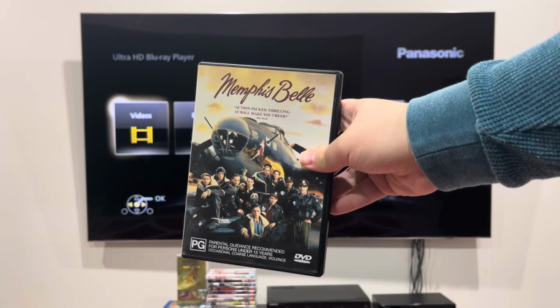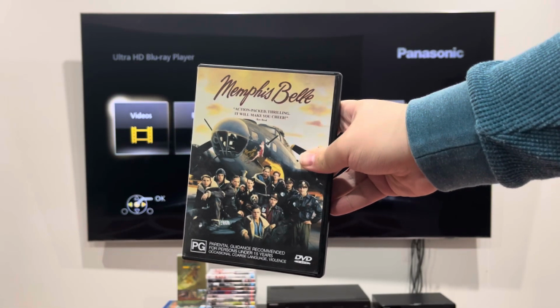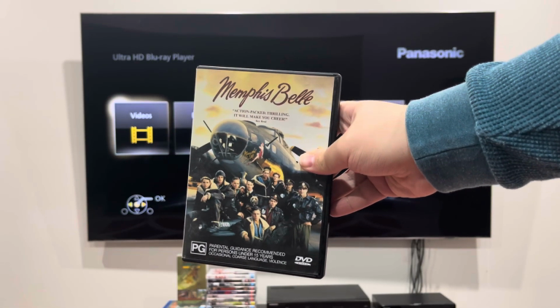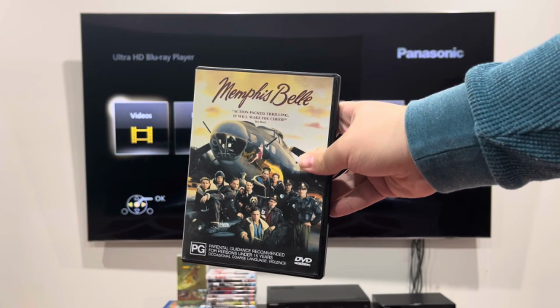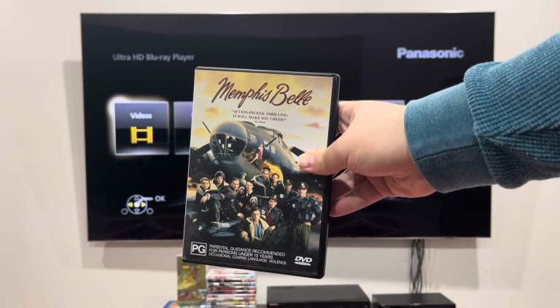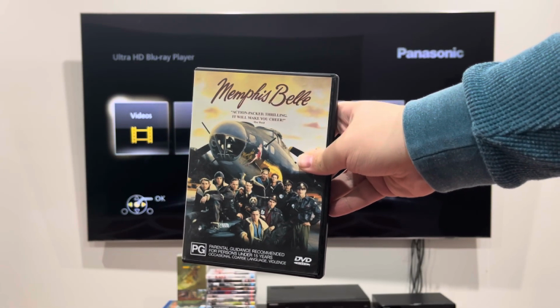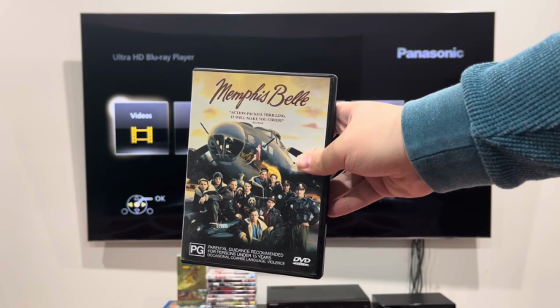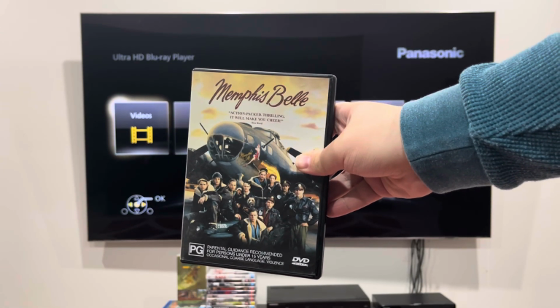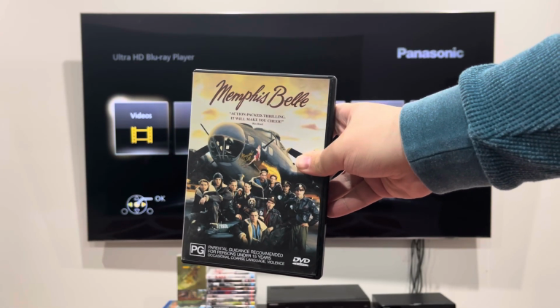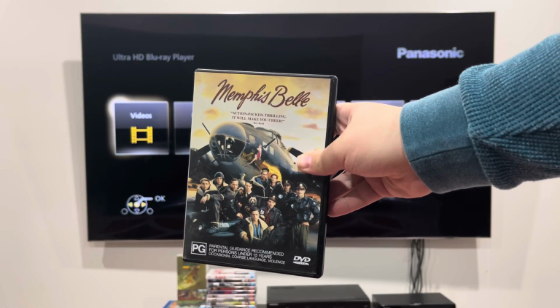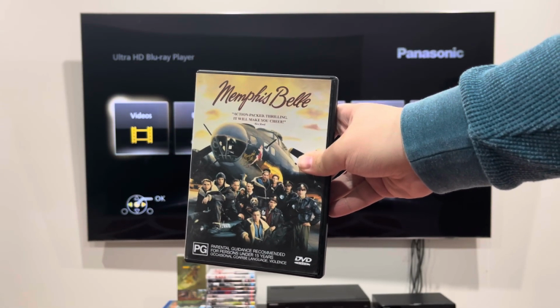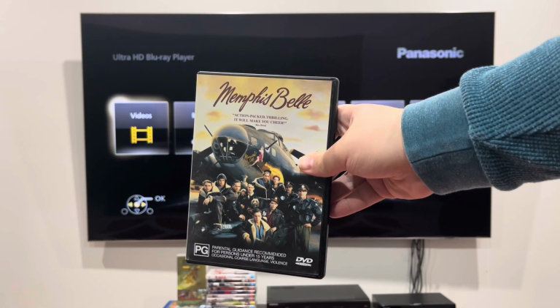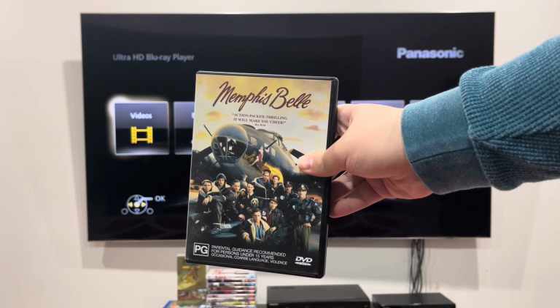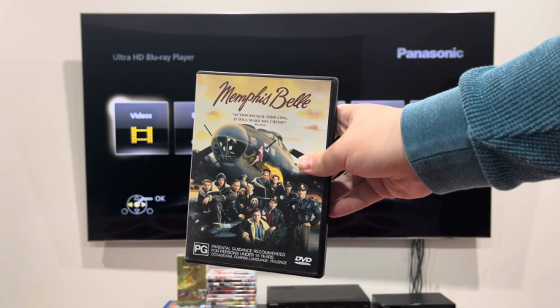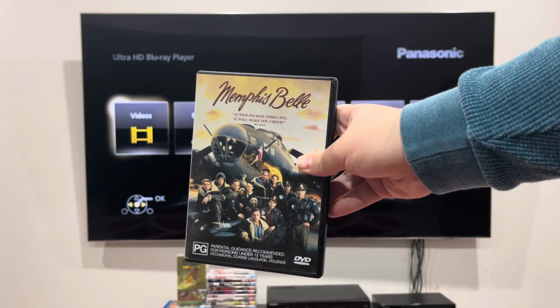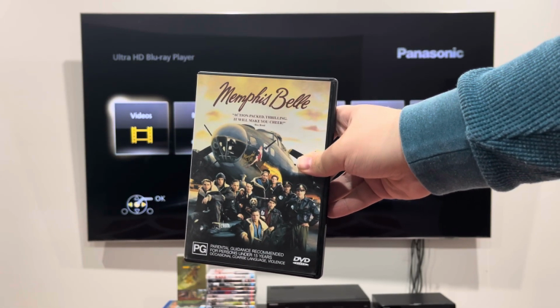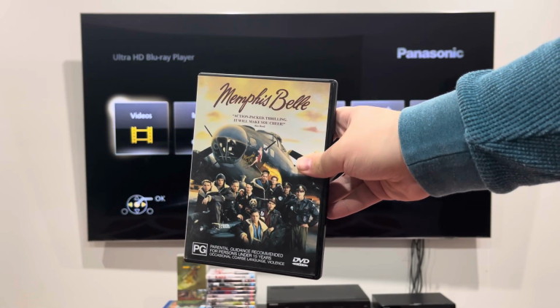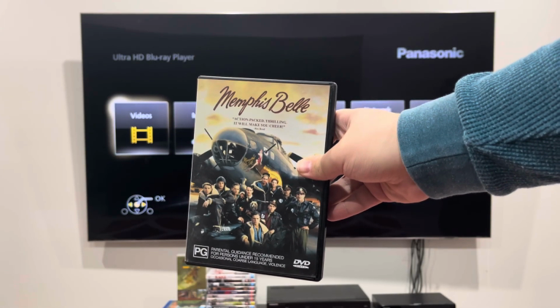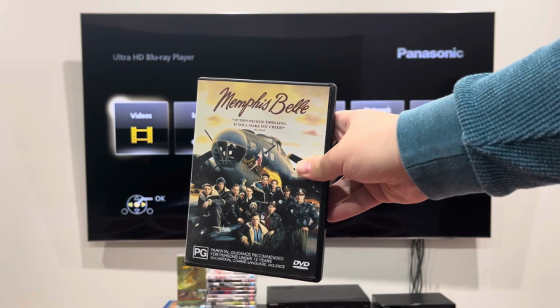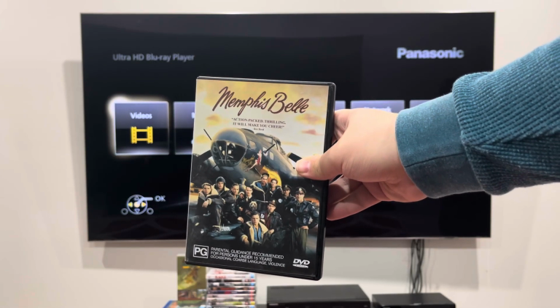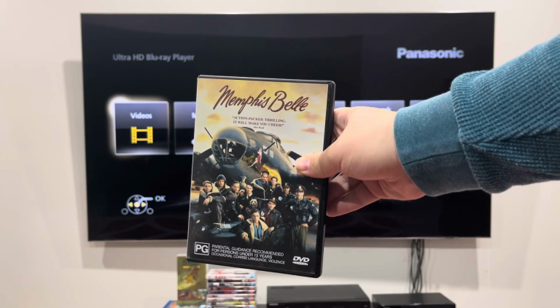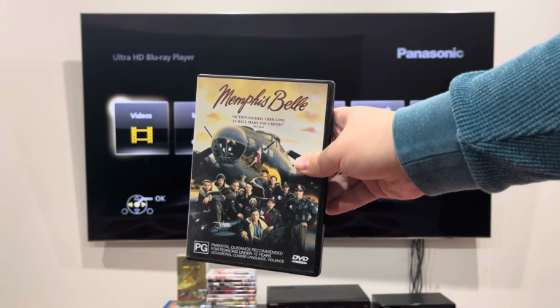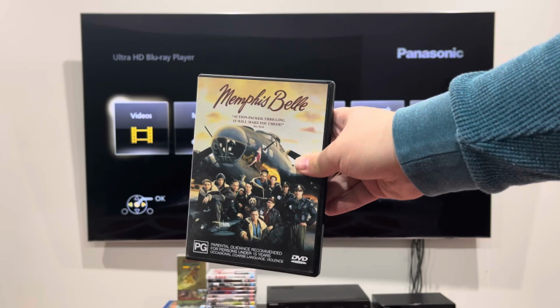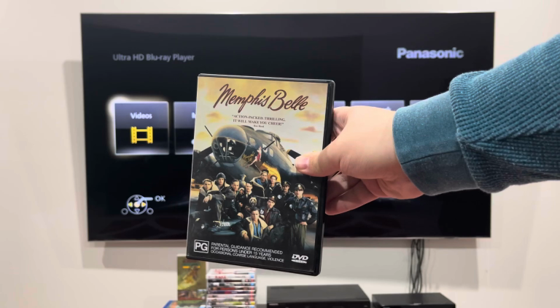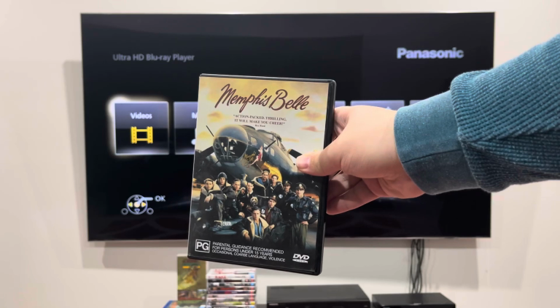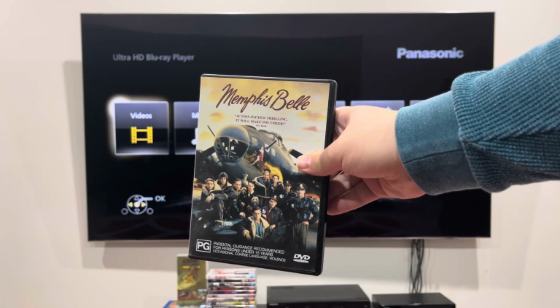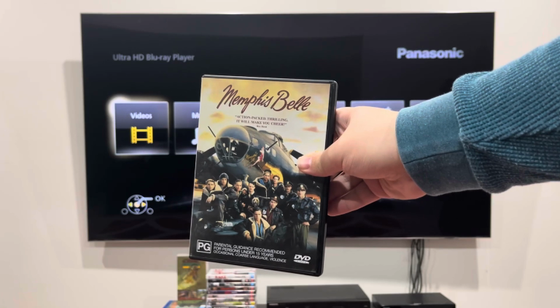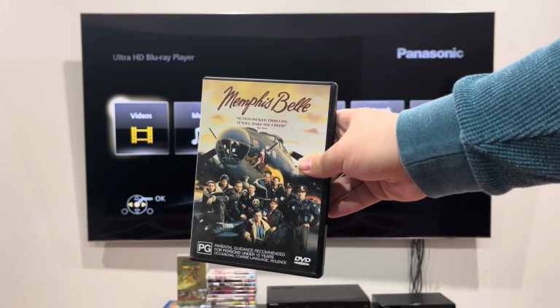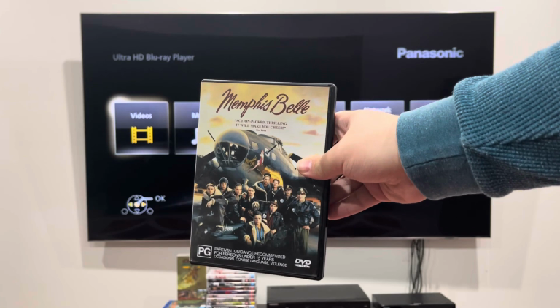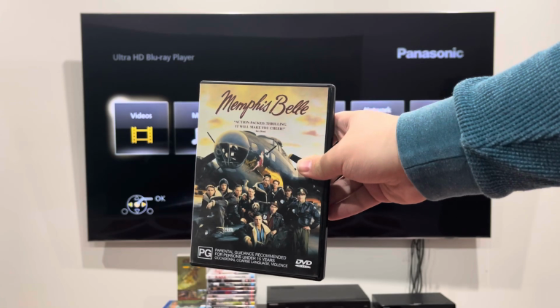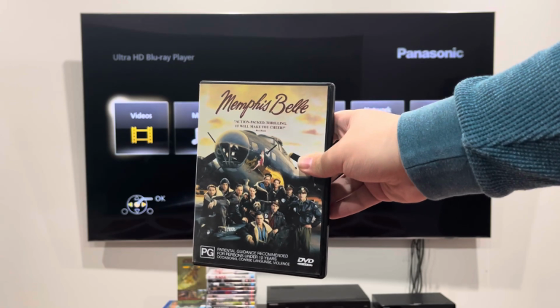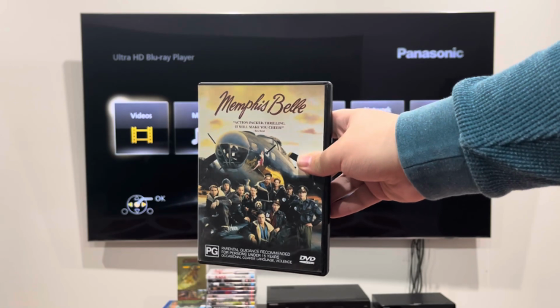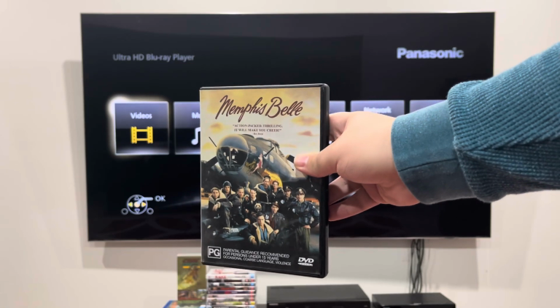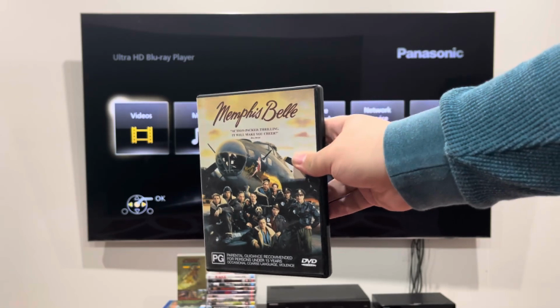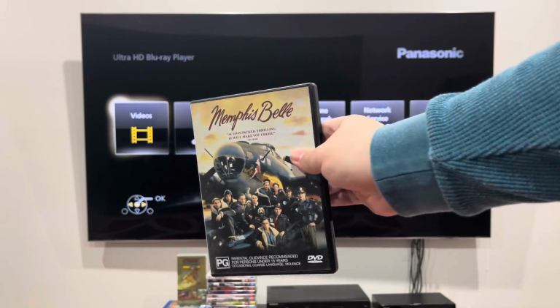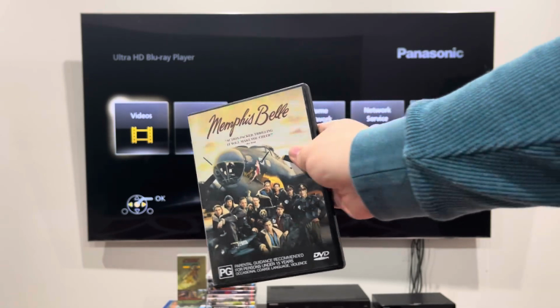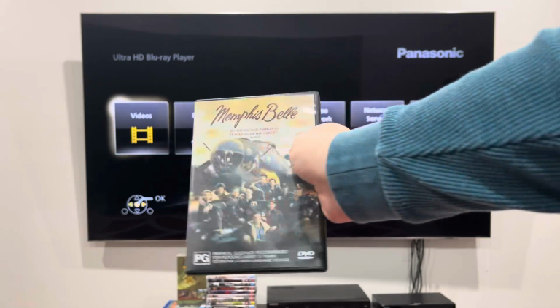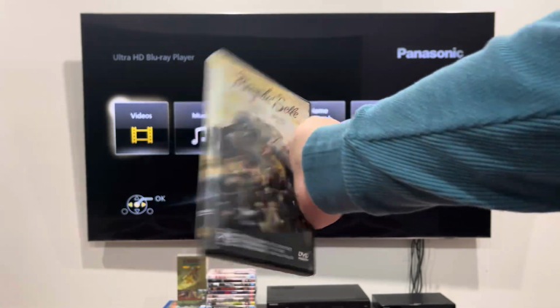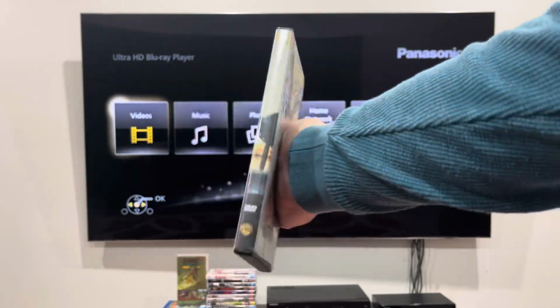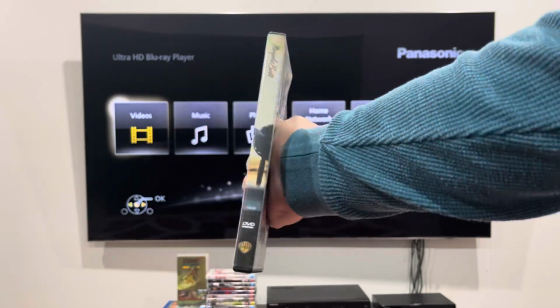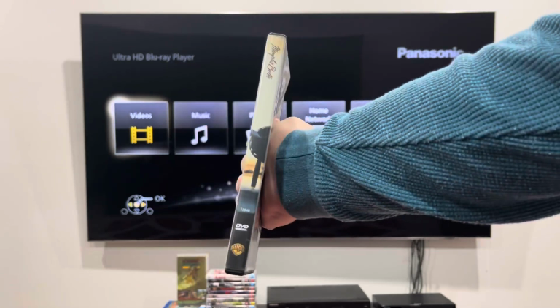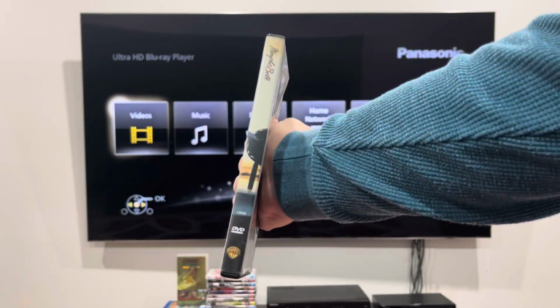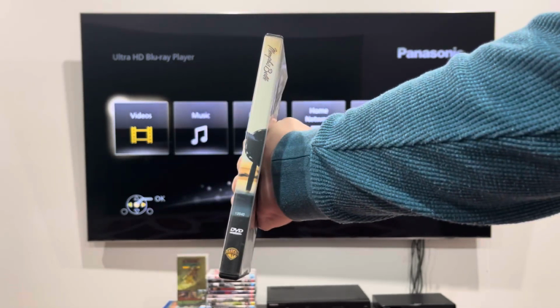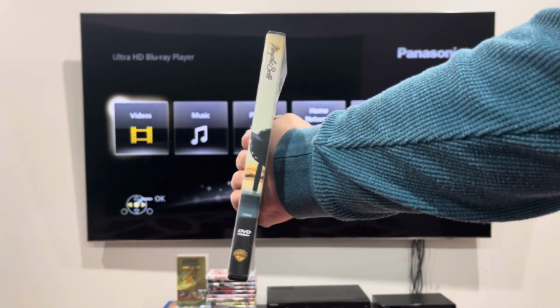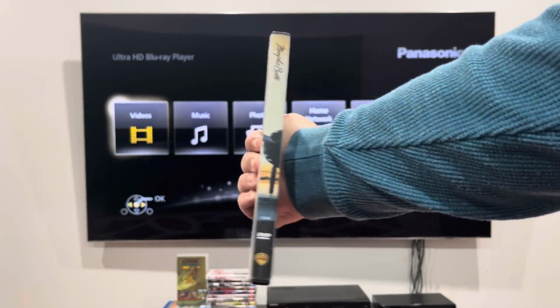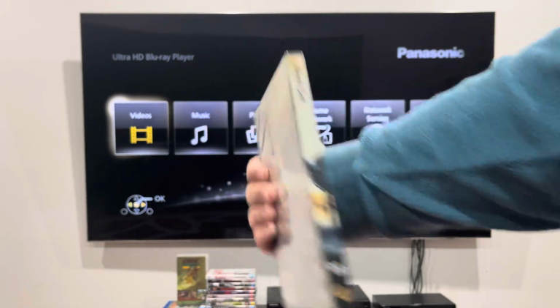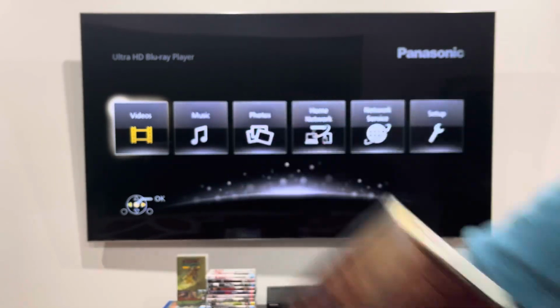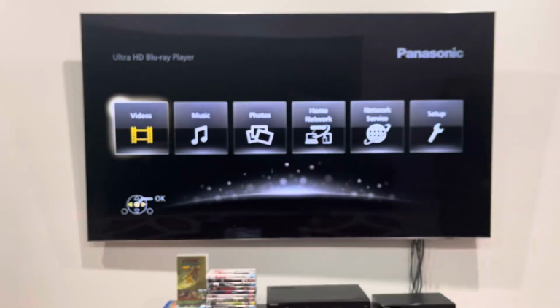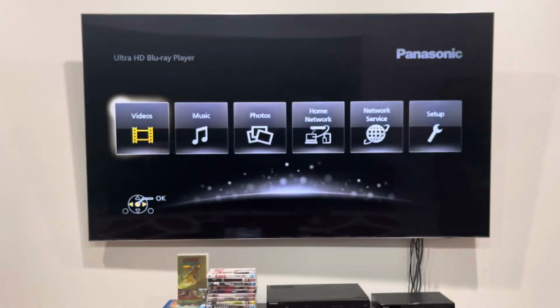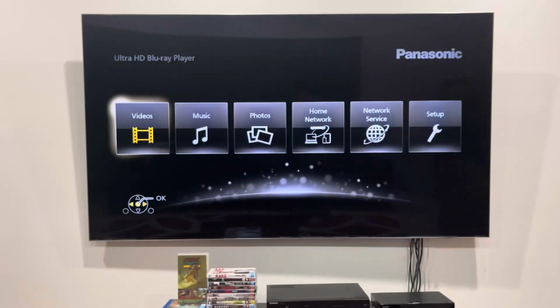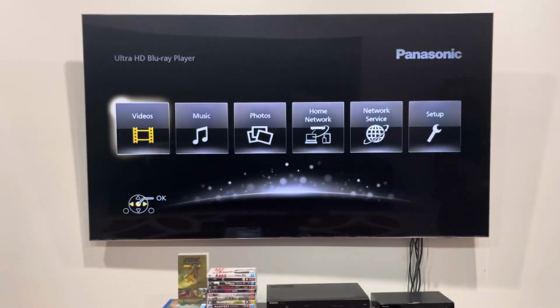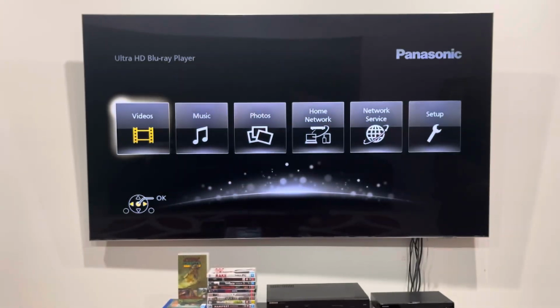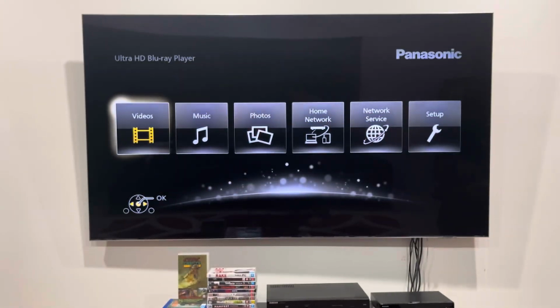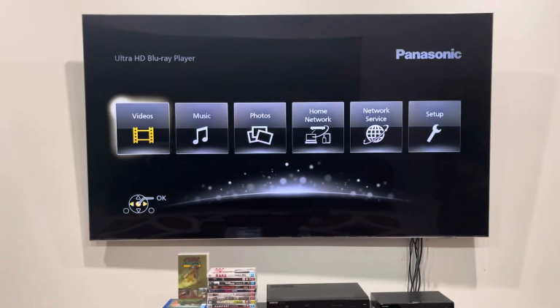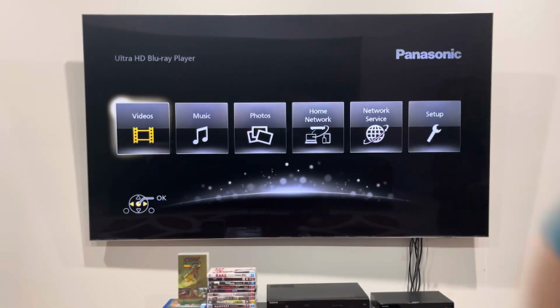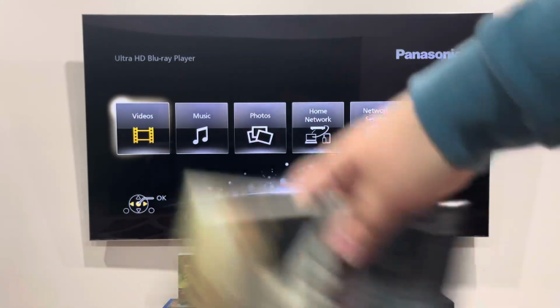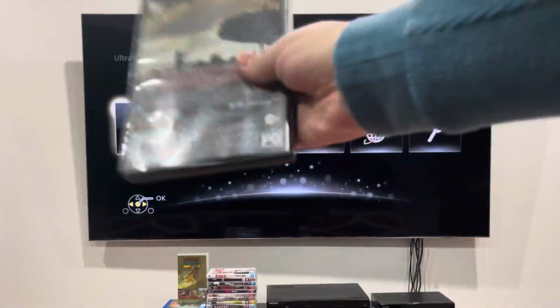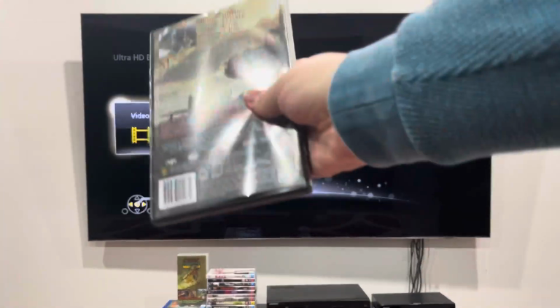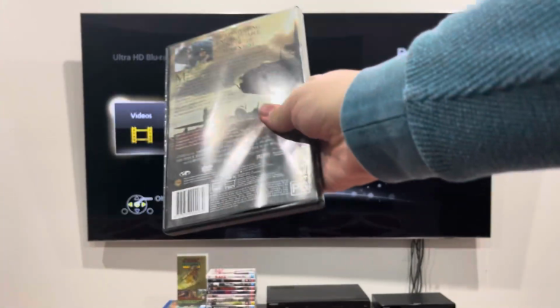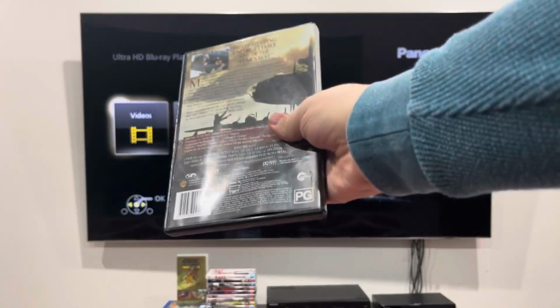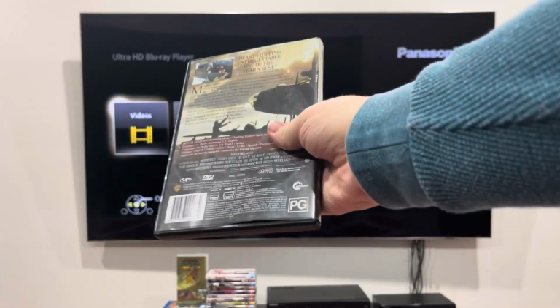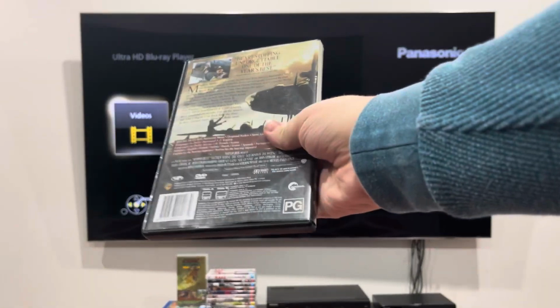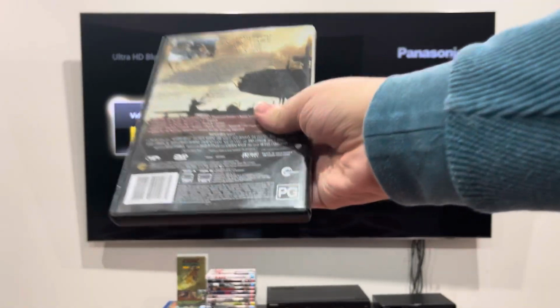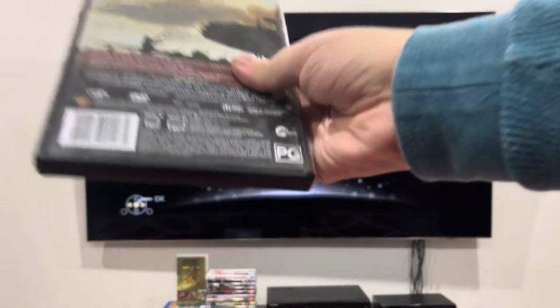I also did the opening to this on VHS. Here's the front, spine, upper front picture, and the back.